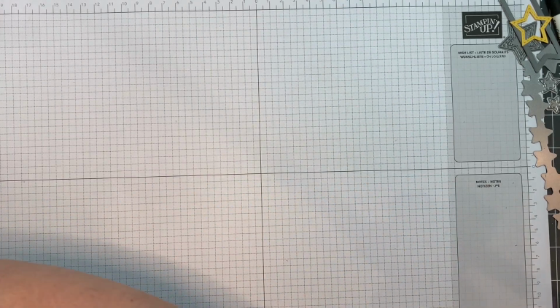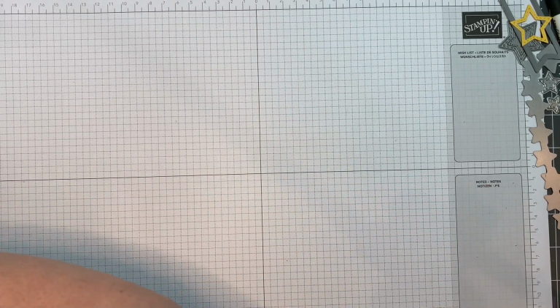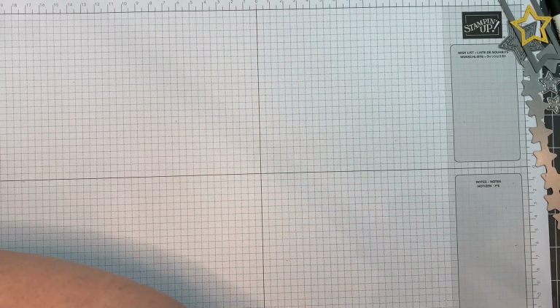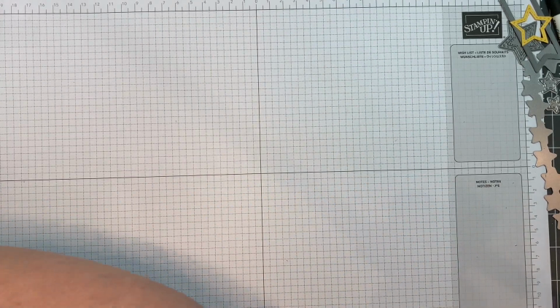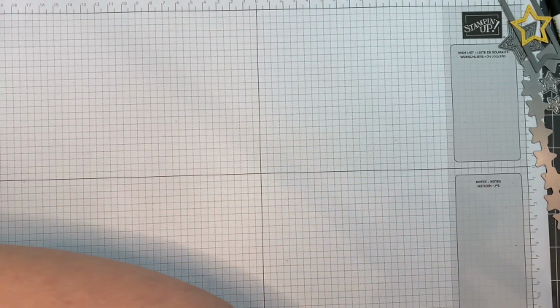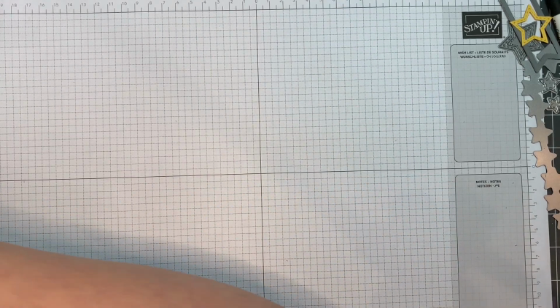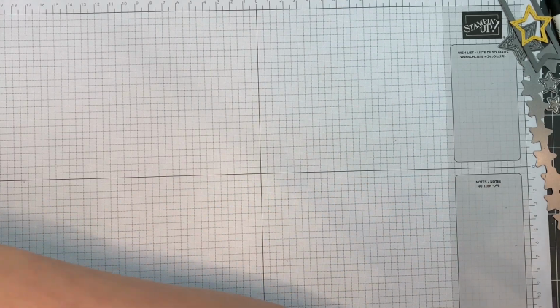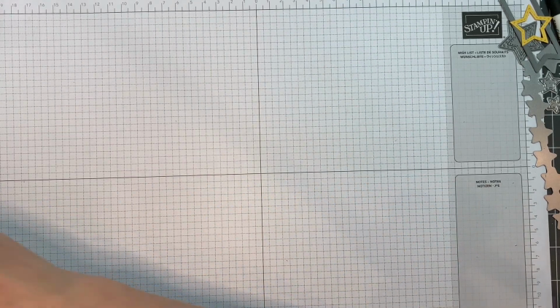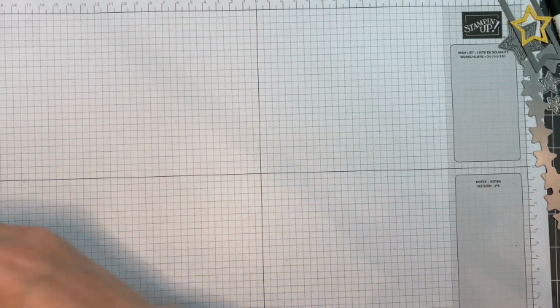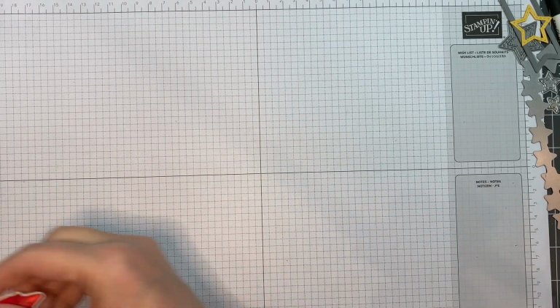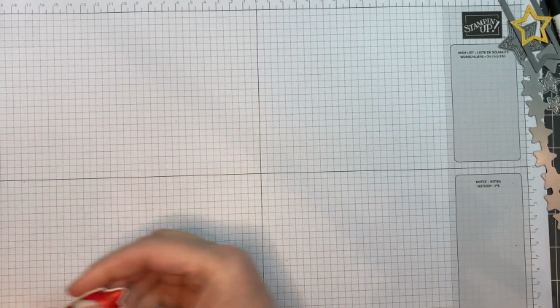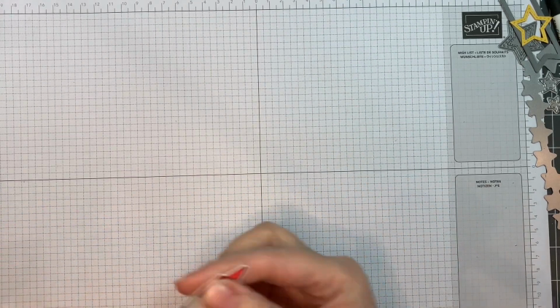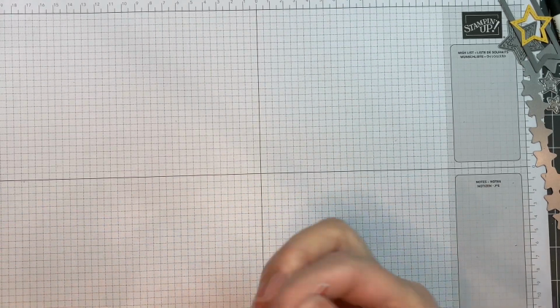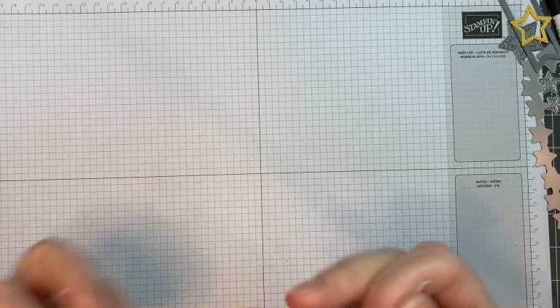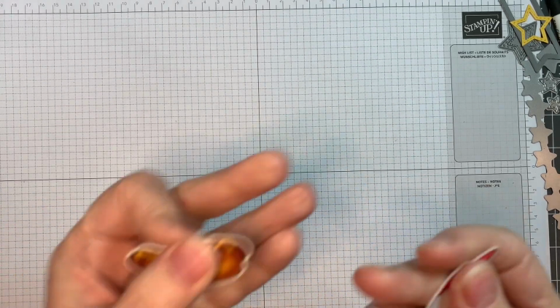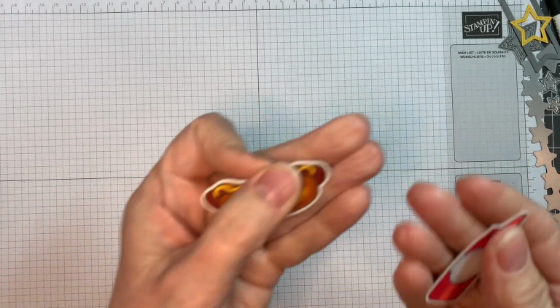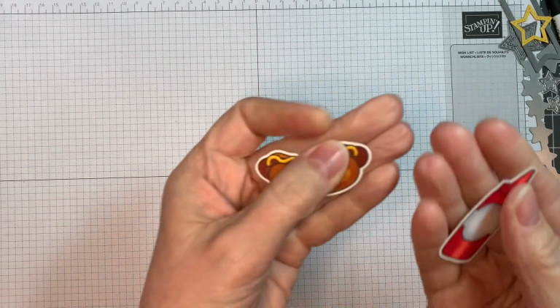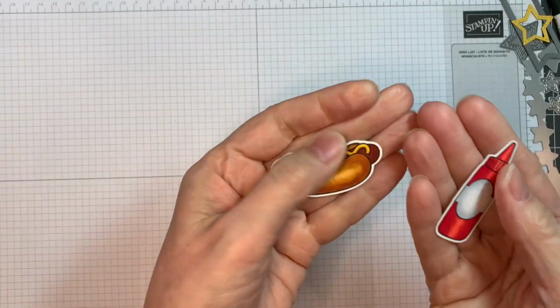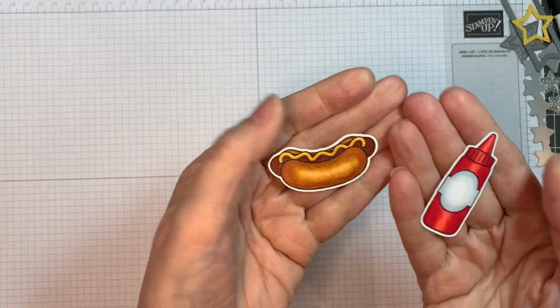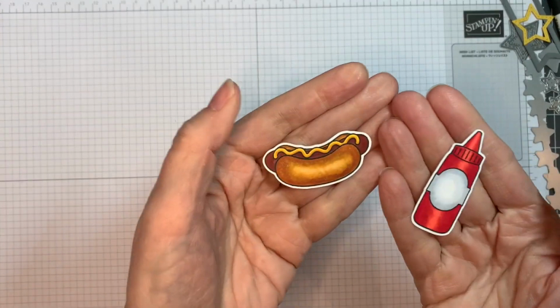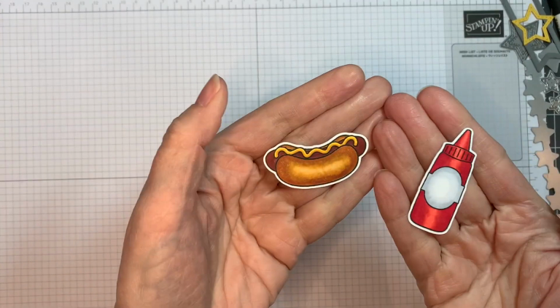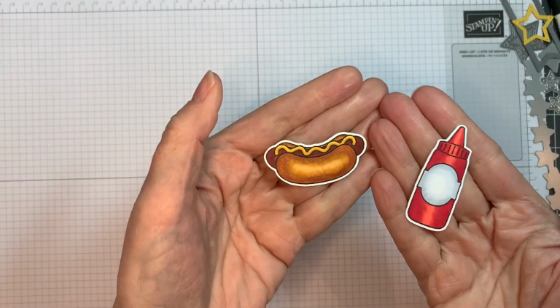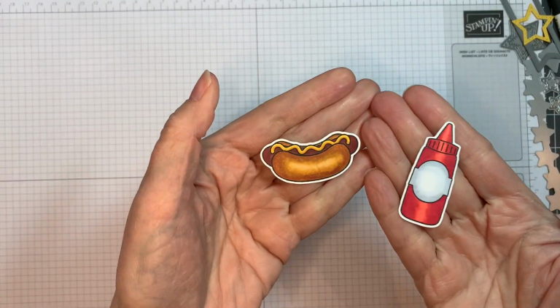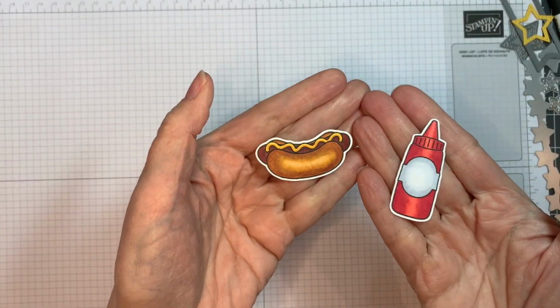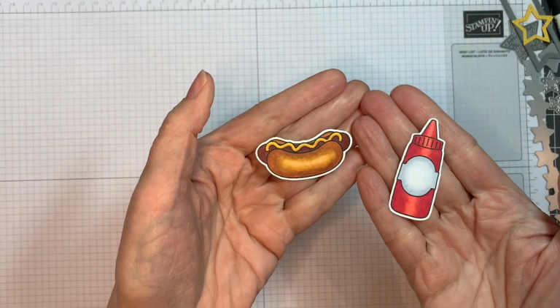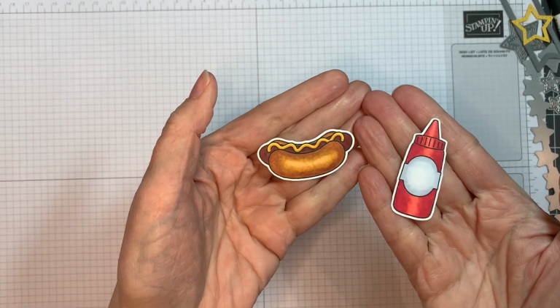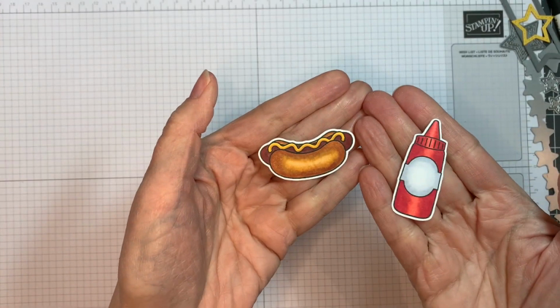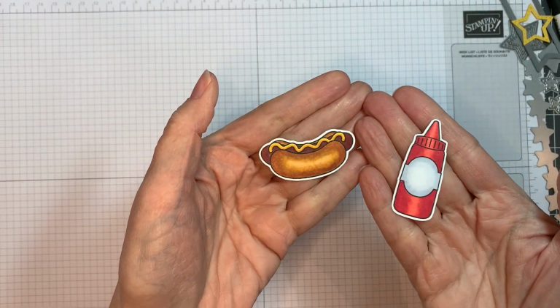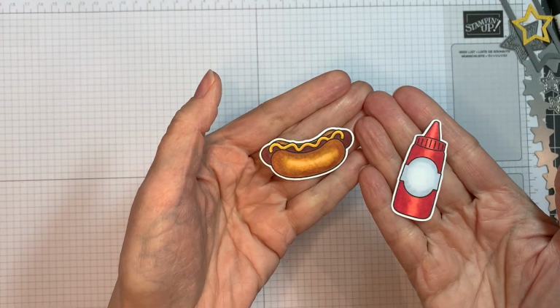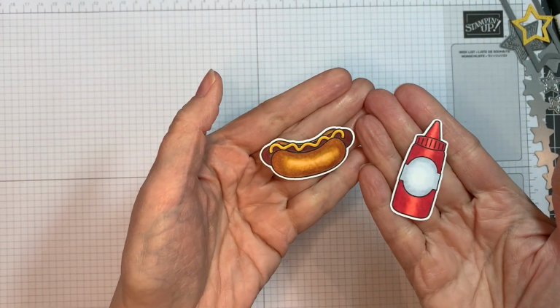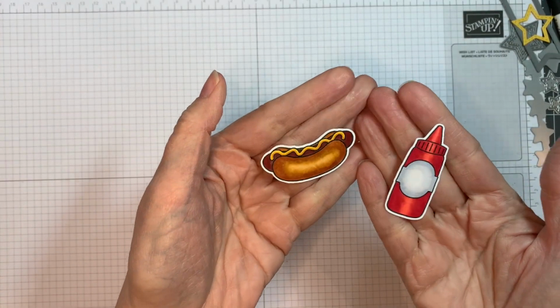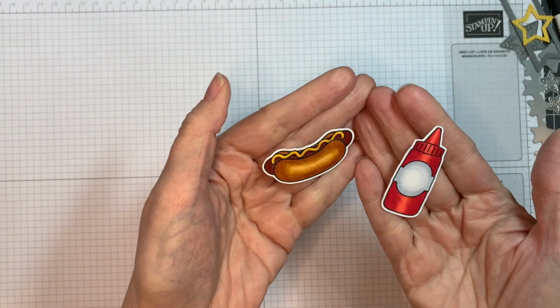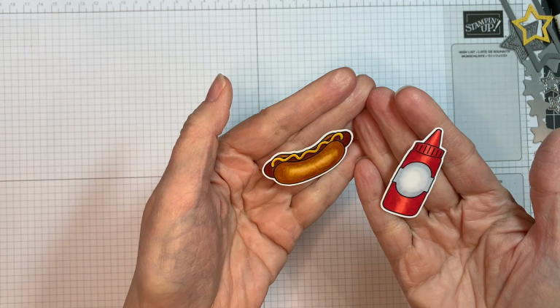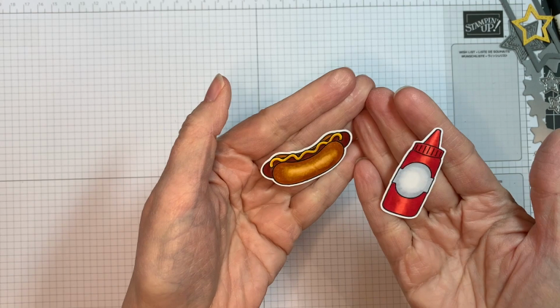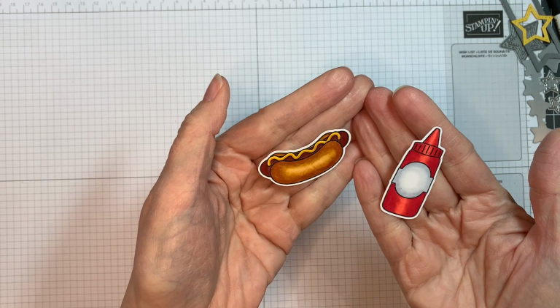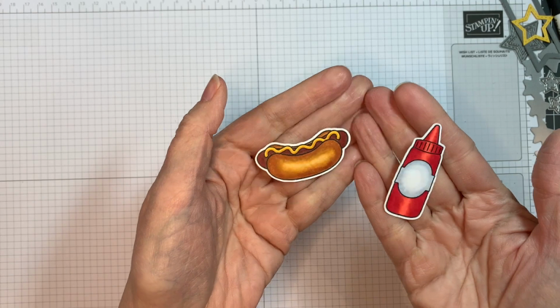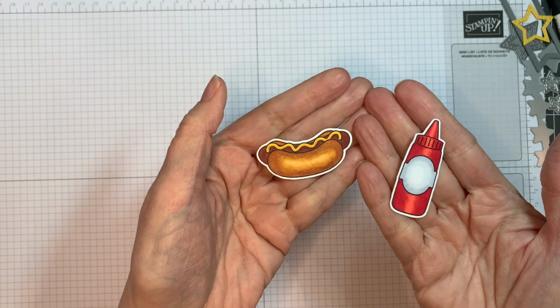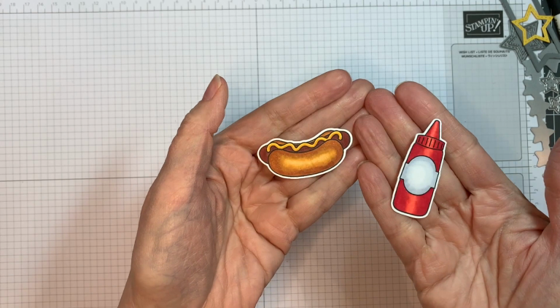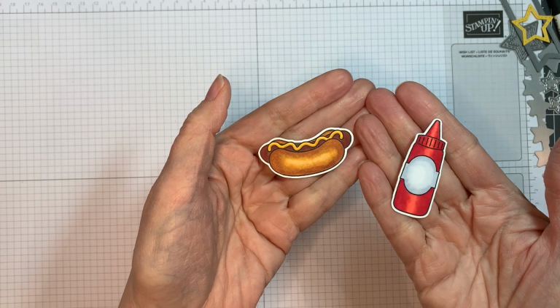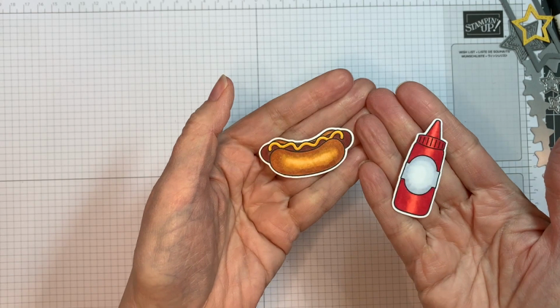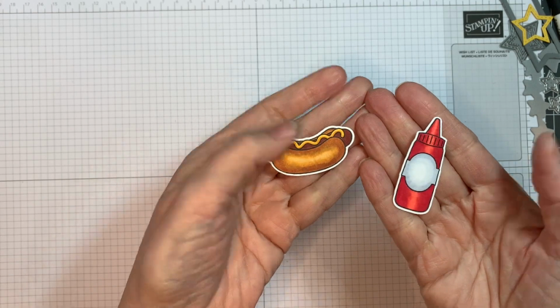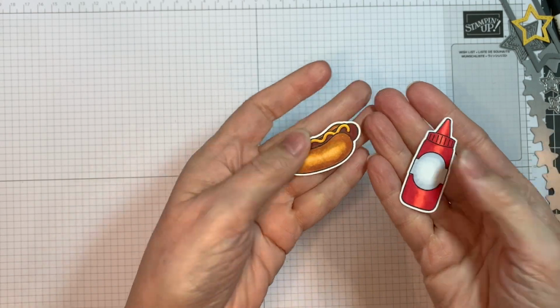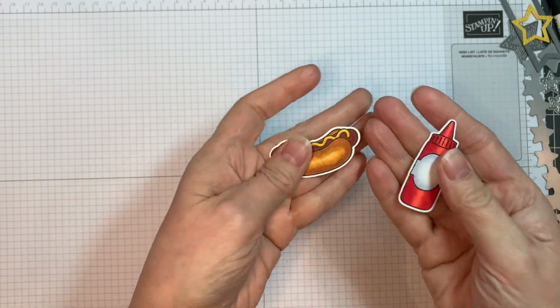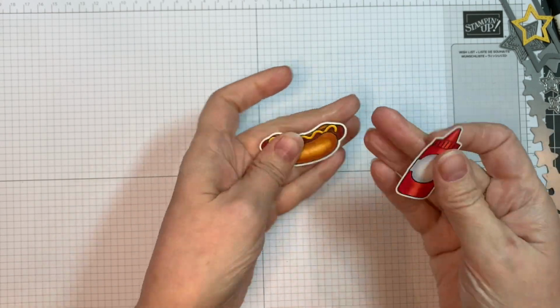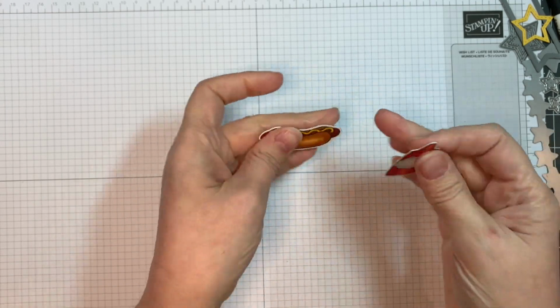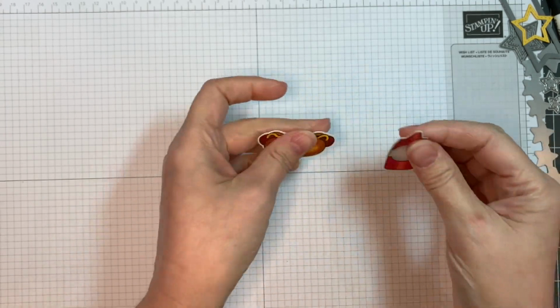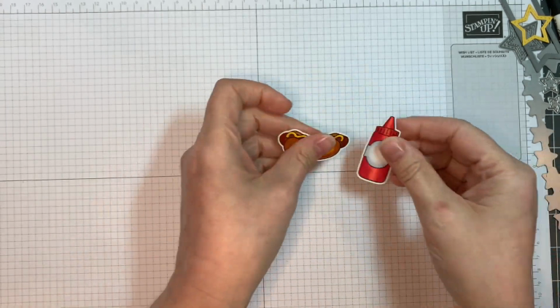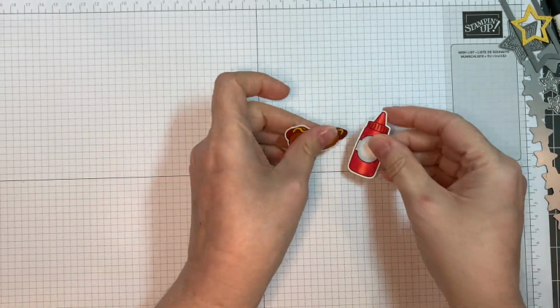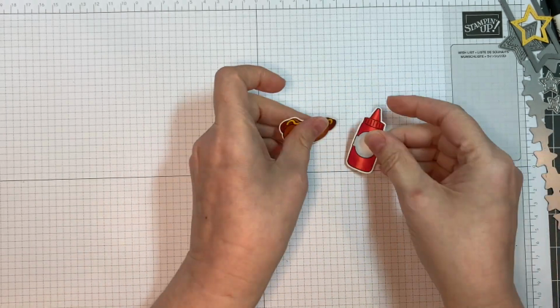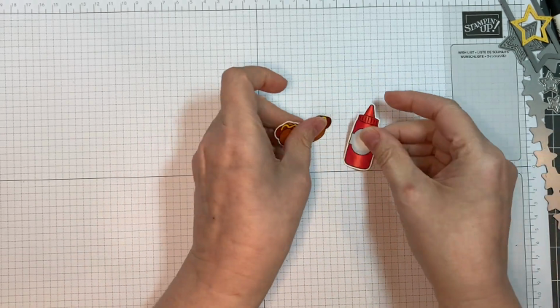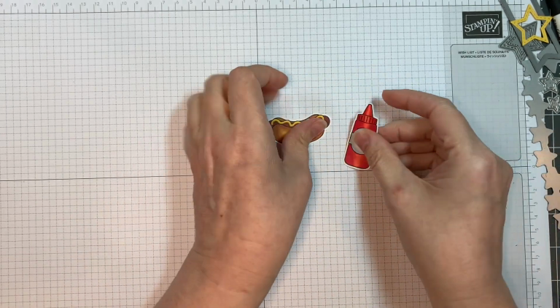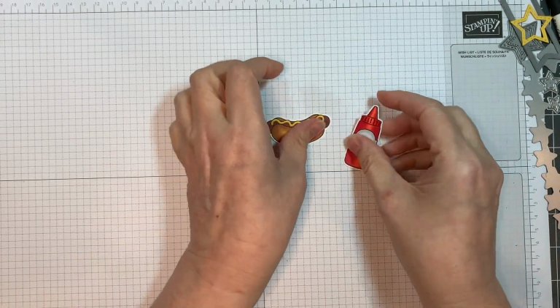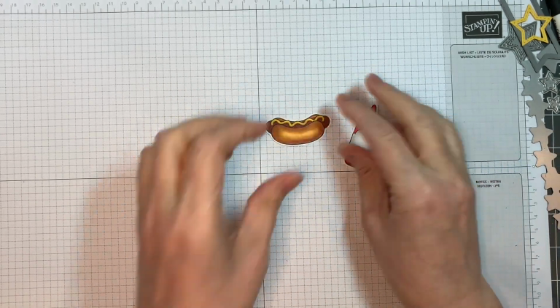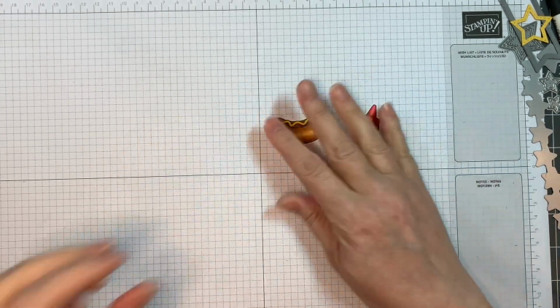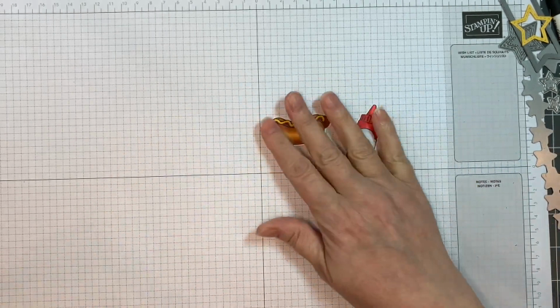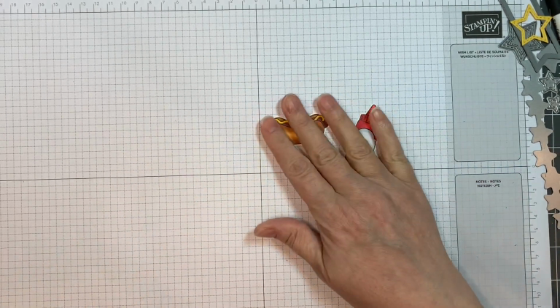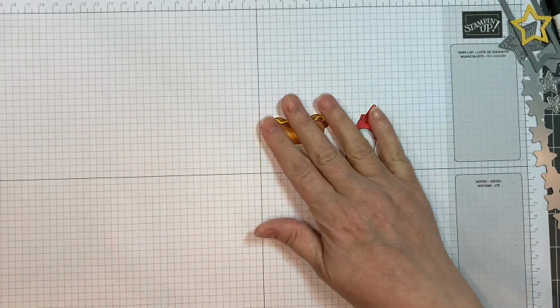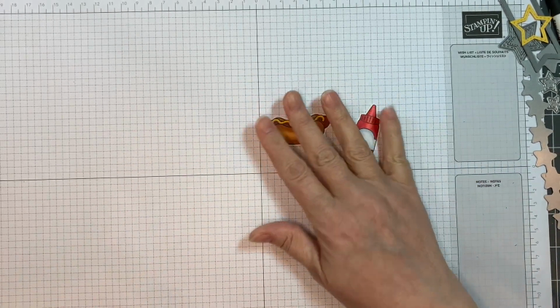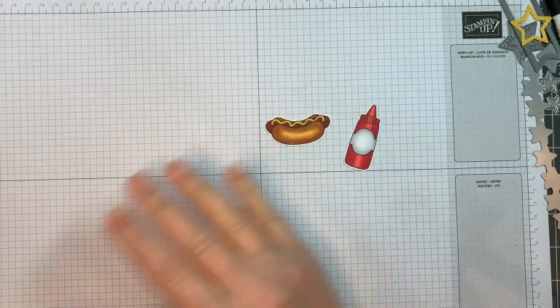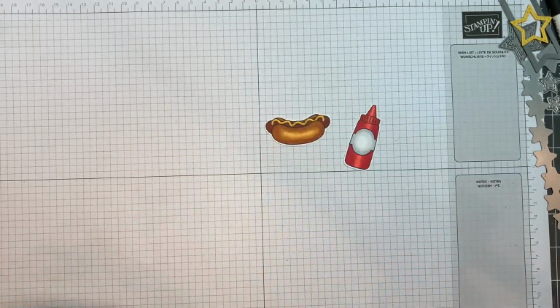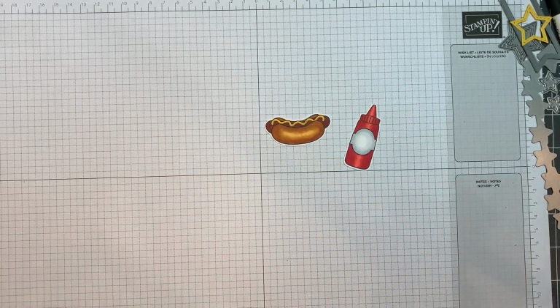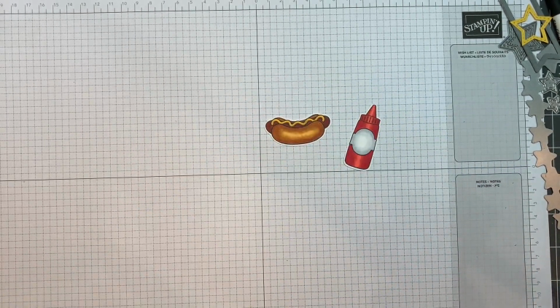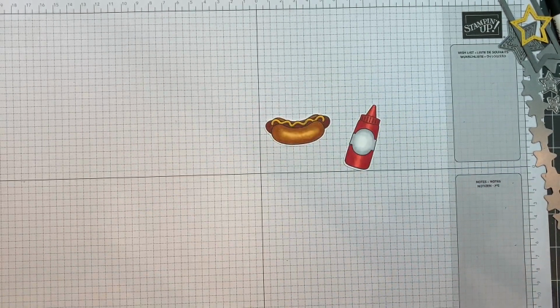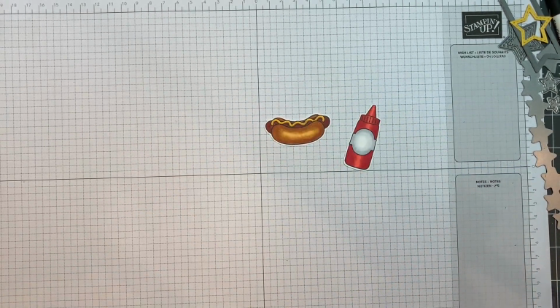I went ahead and stamped the images already on Neenah Solar White 80lb cardstock and colored them with Copic markers. They will all be listed on my blog.